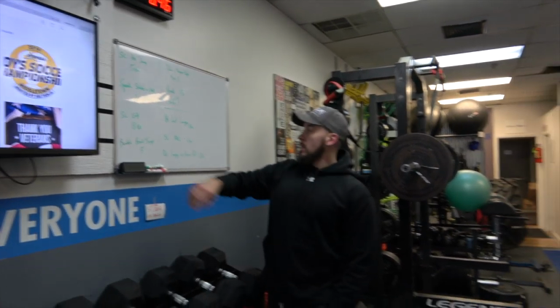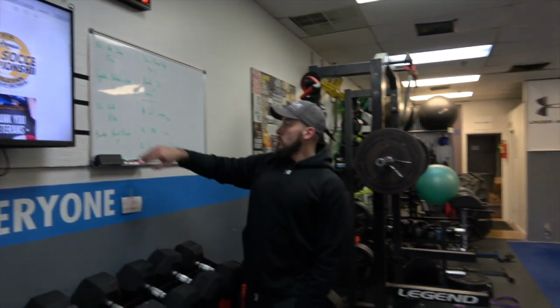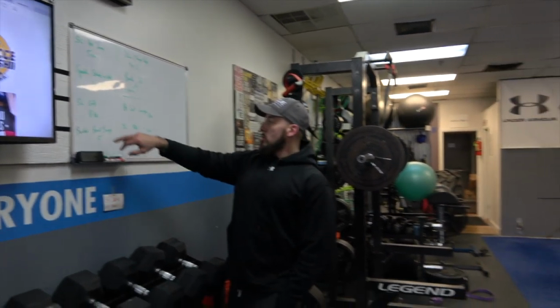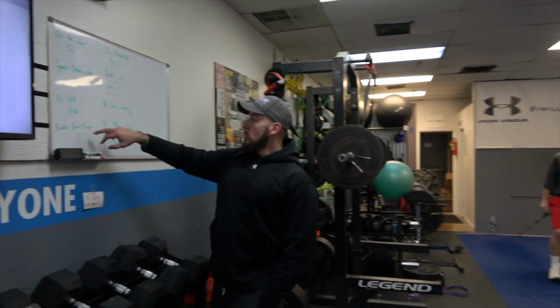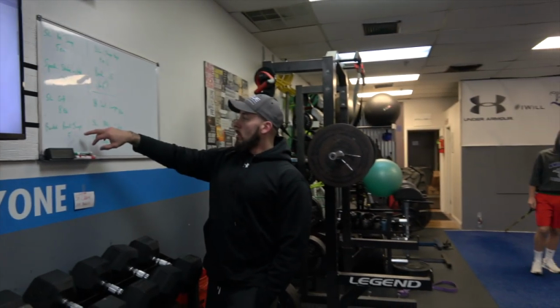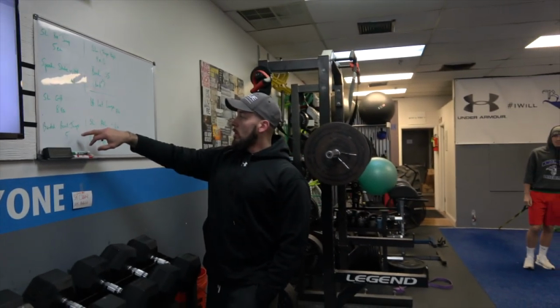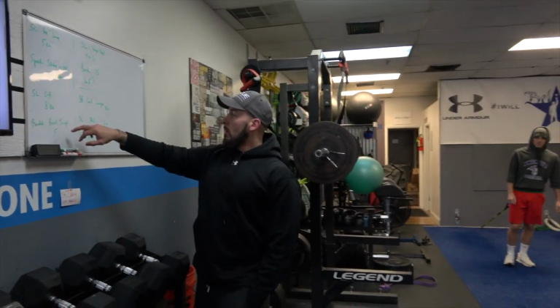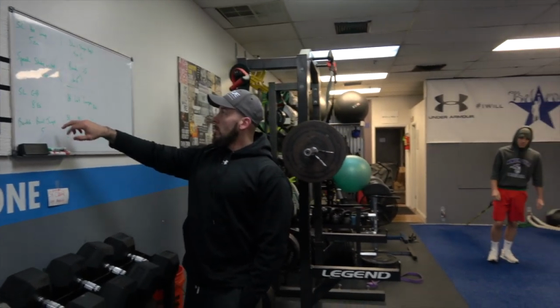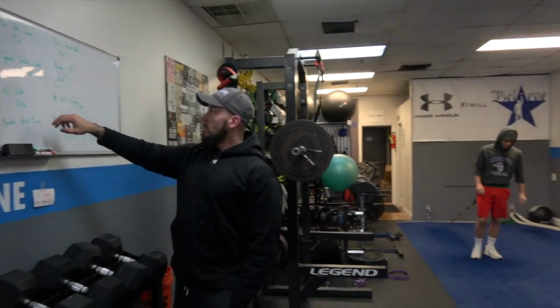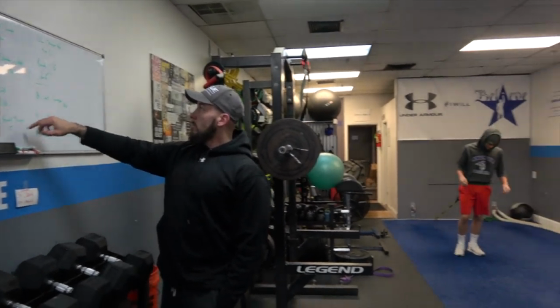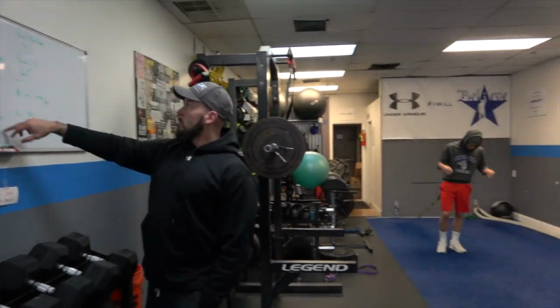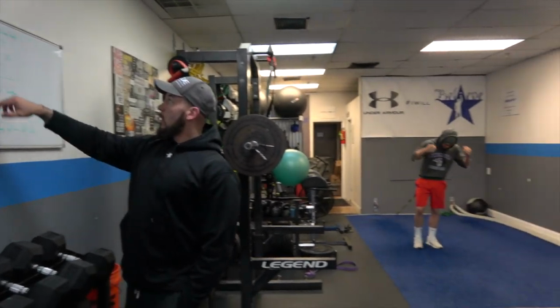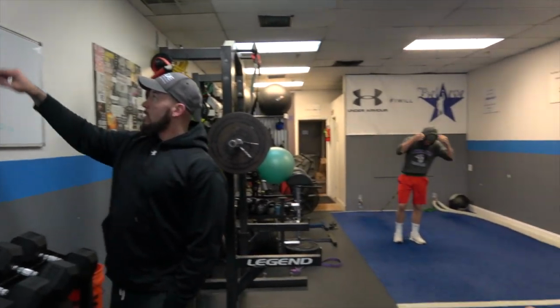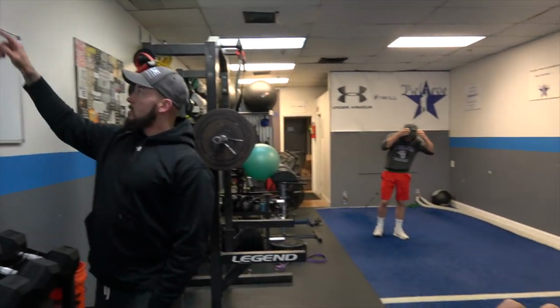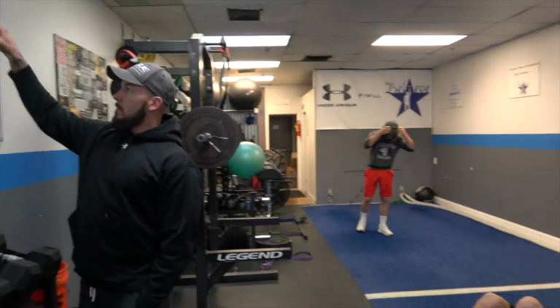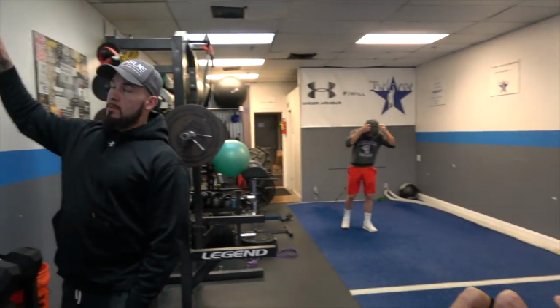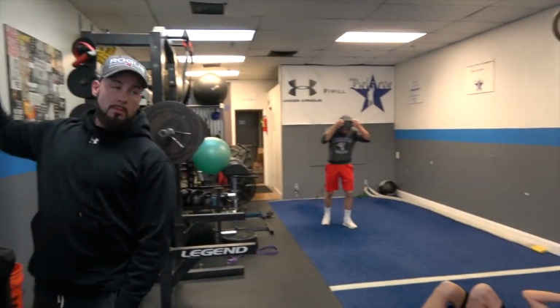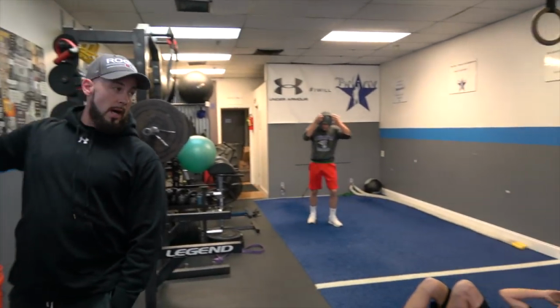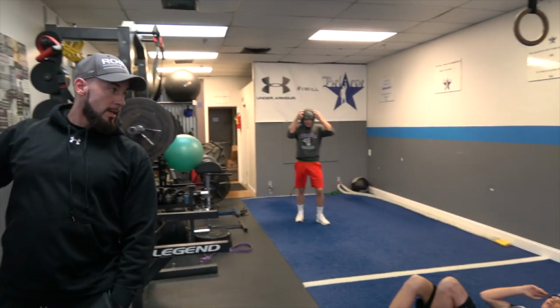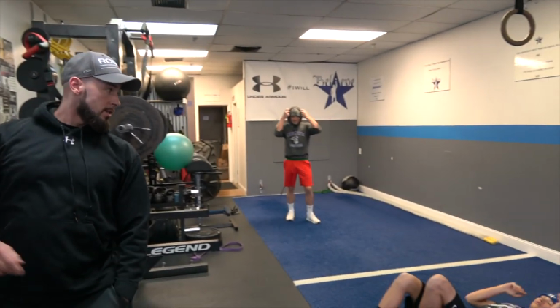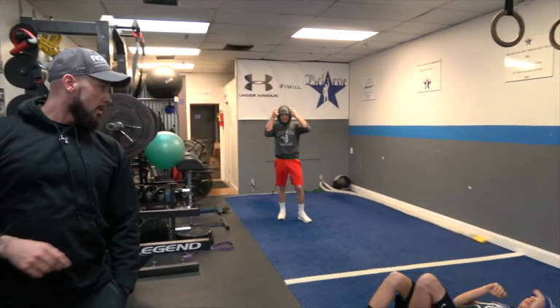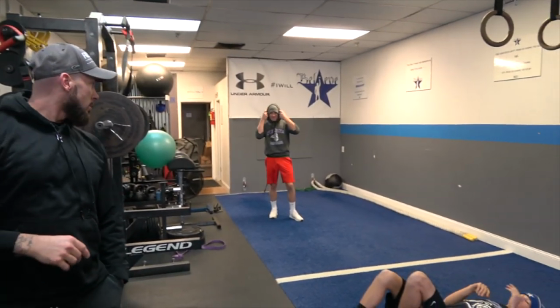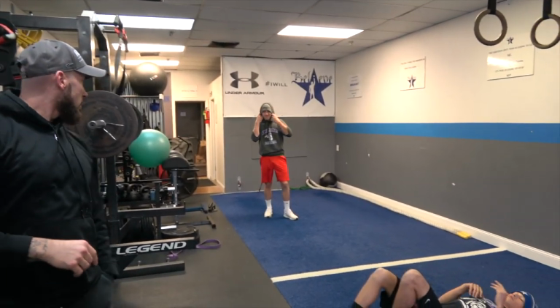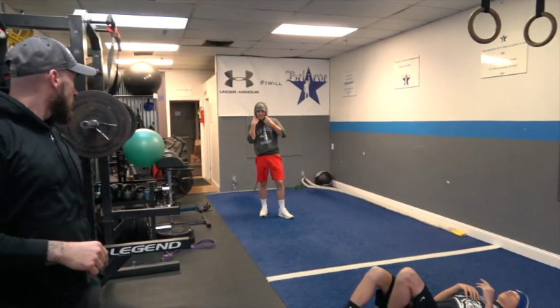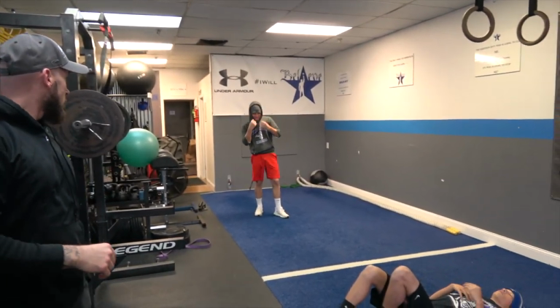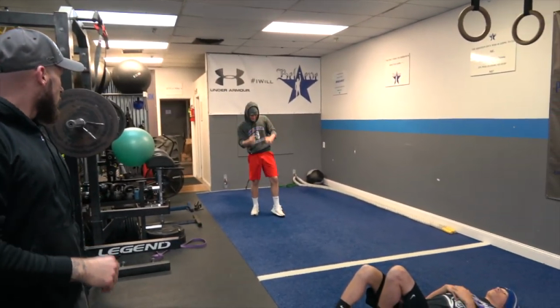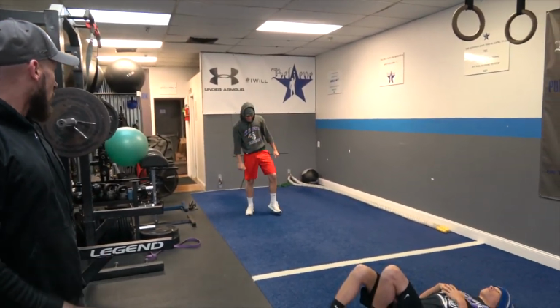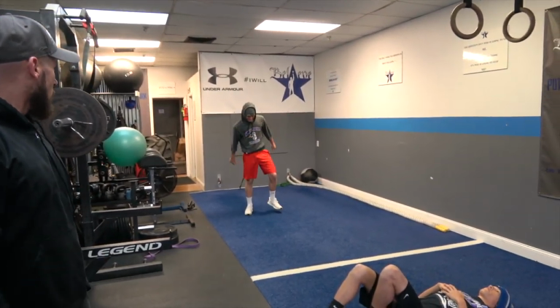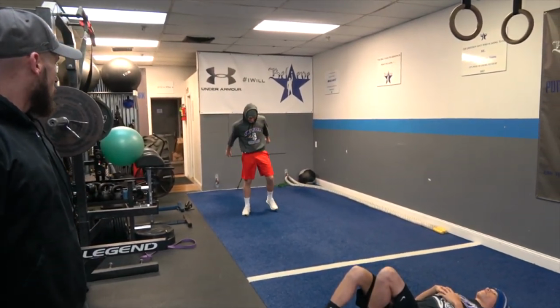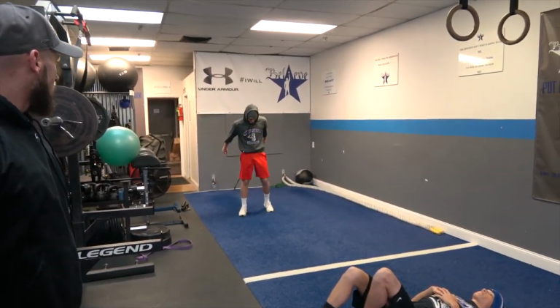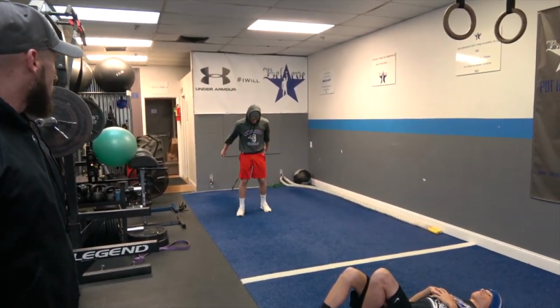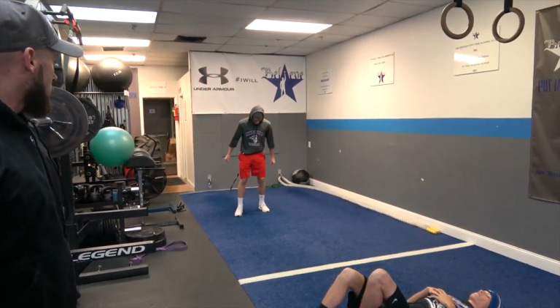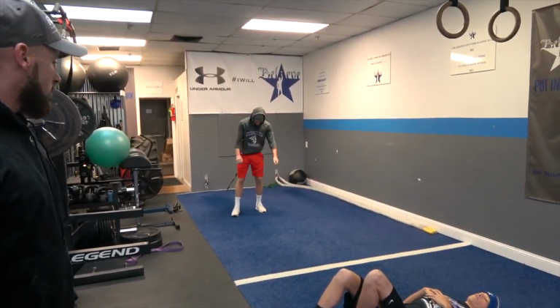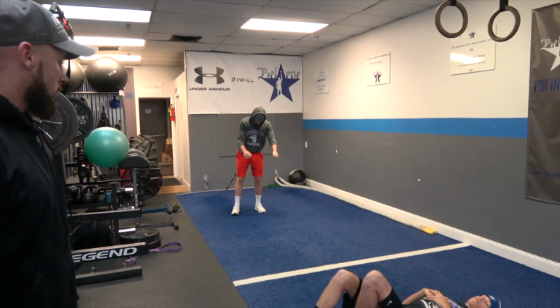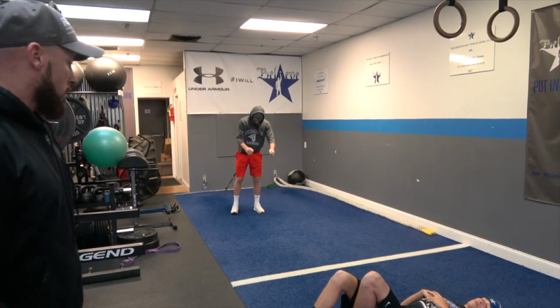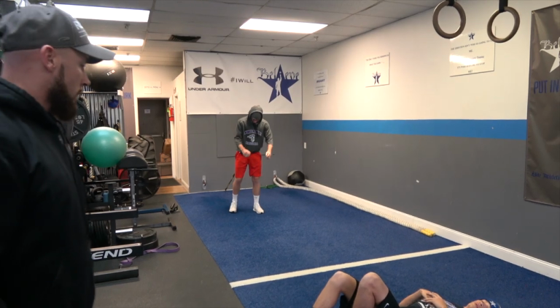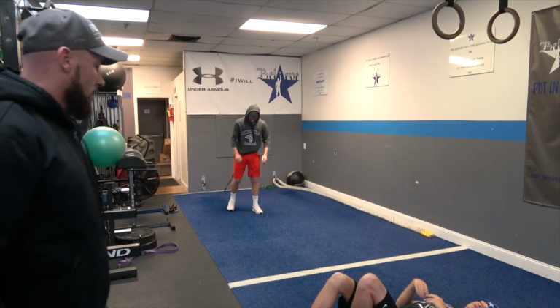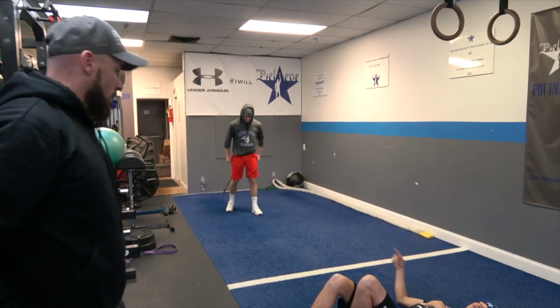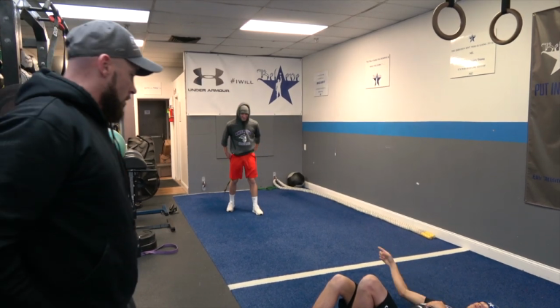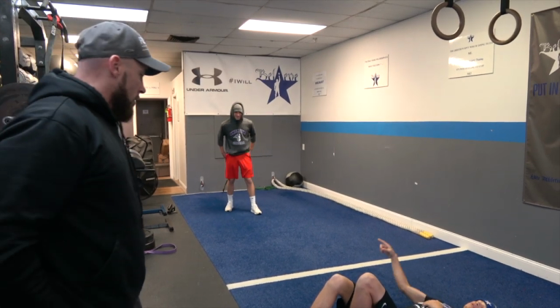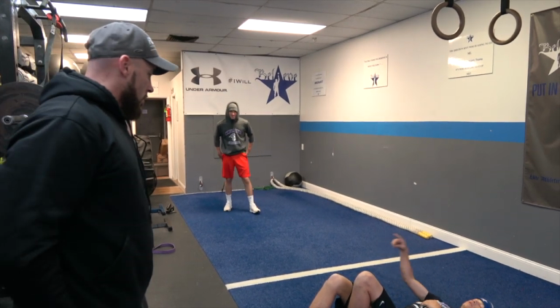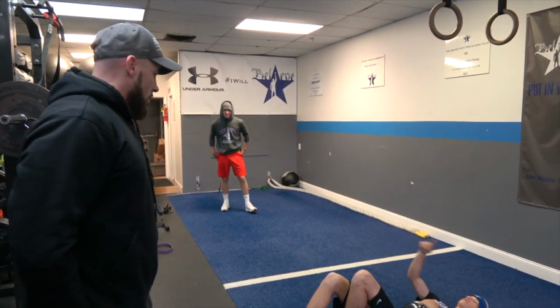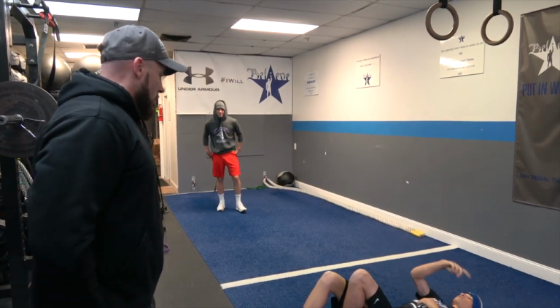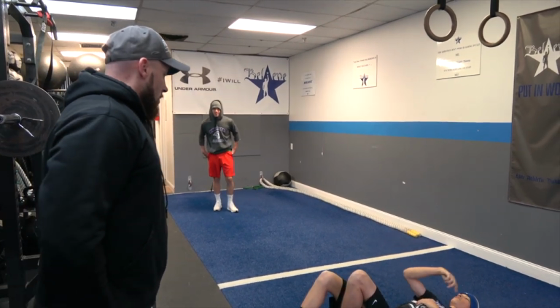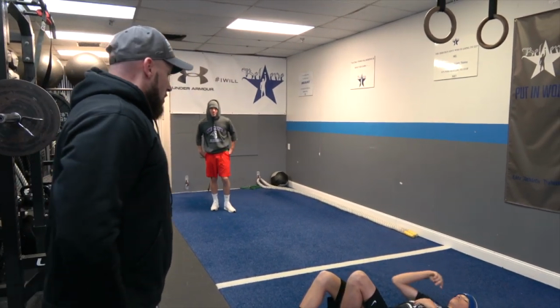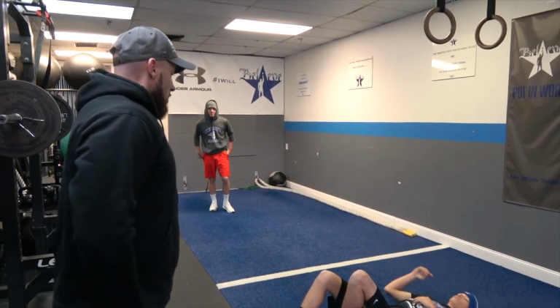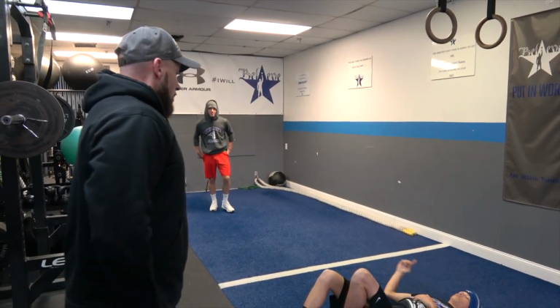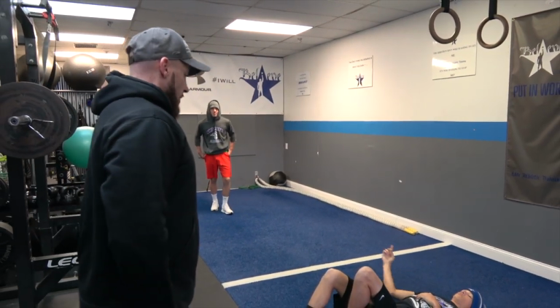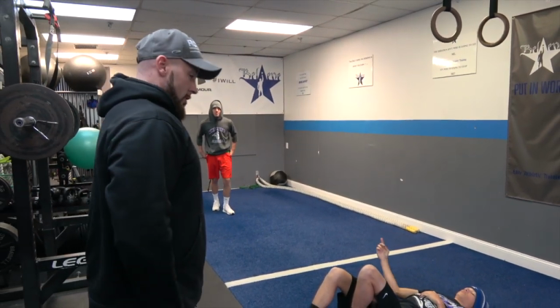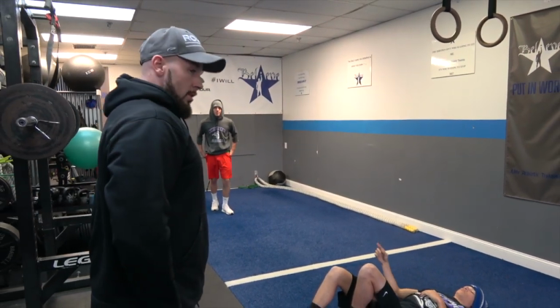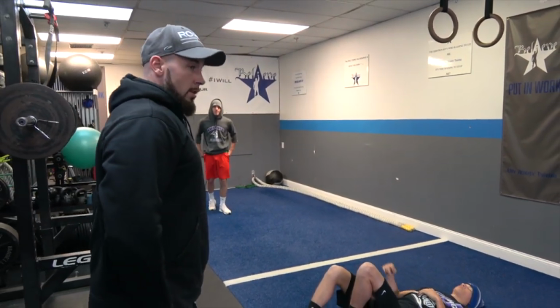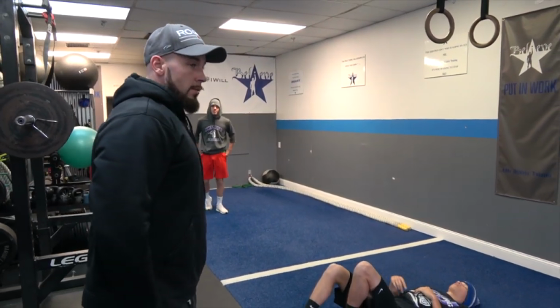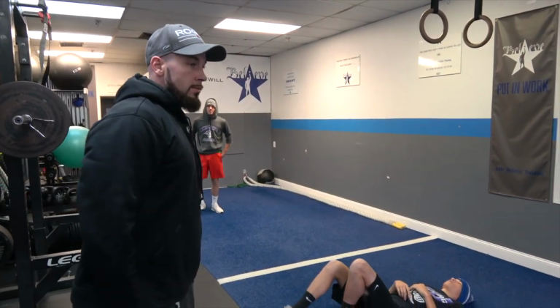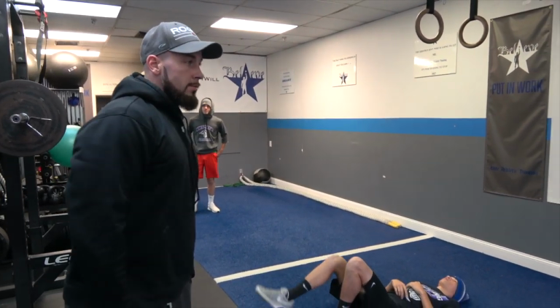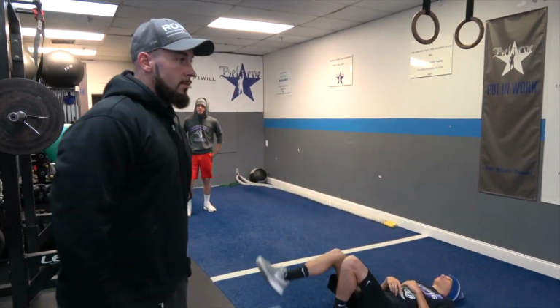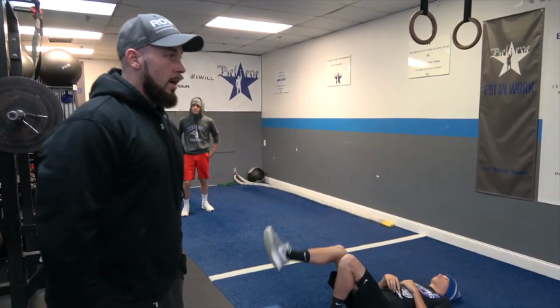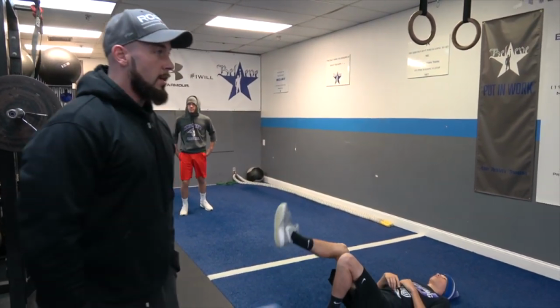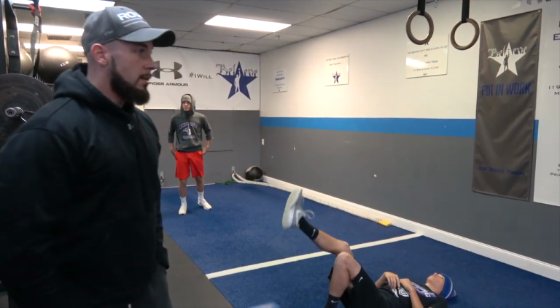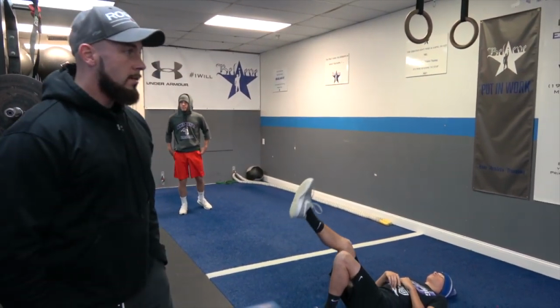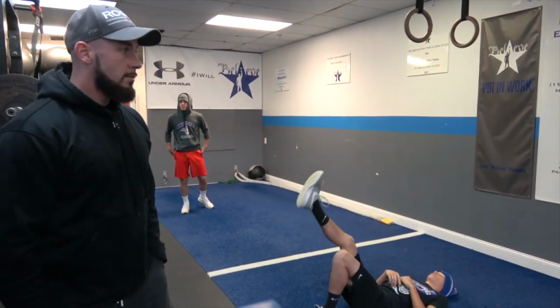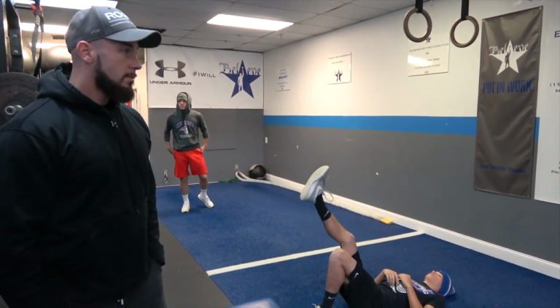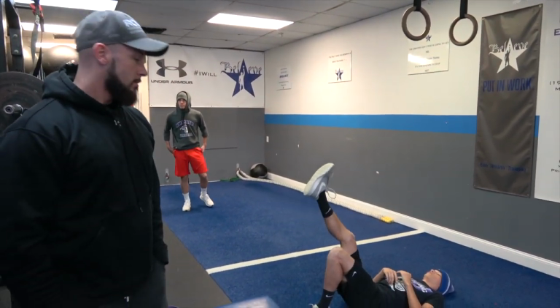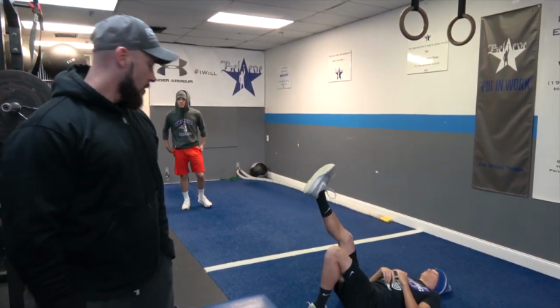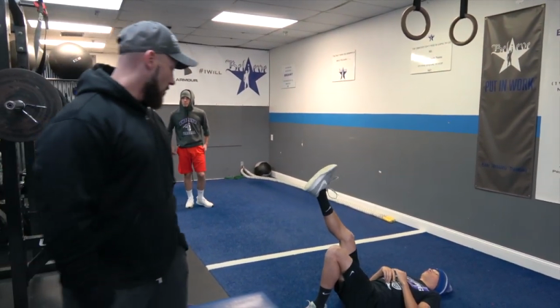Lynch, you are going from broad jump to box jump. Yes sir. Ready? Go.